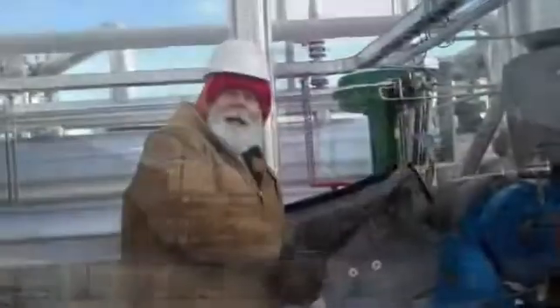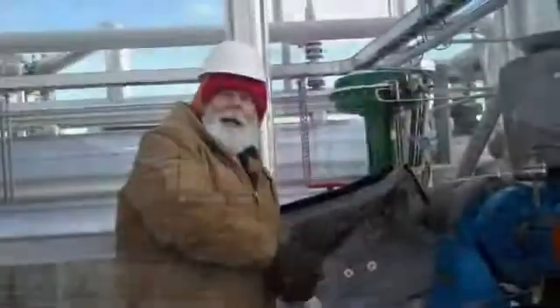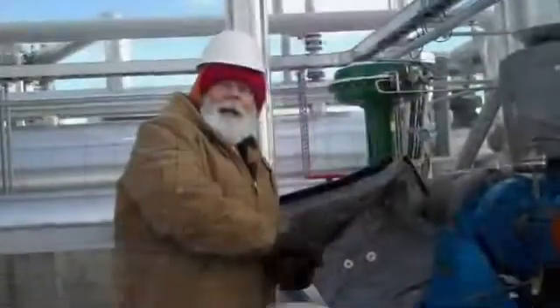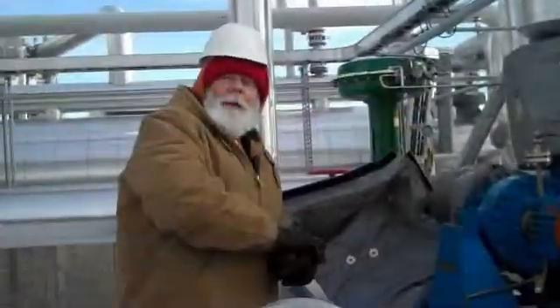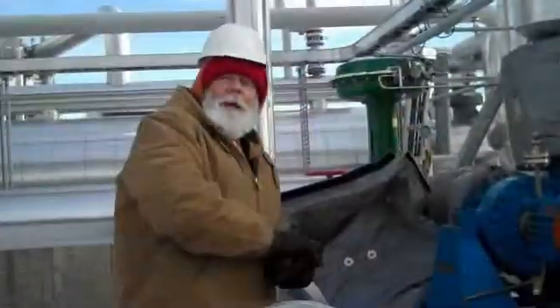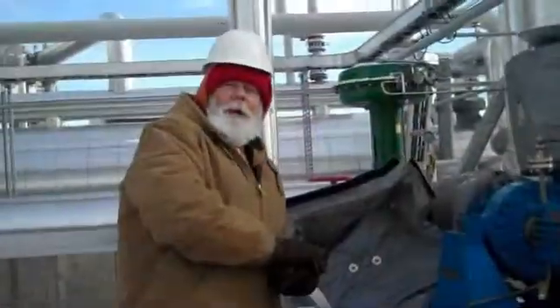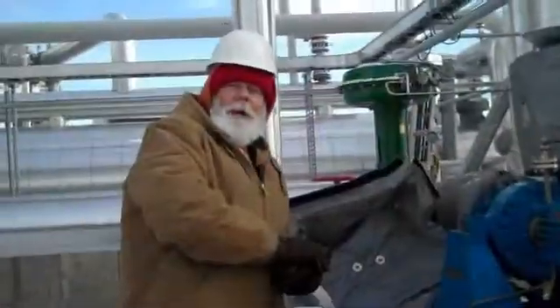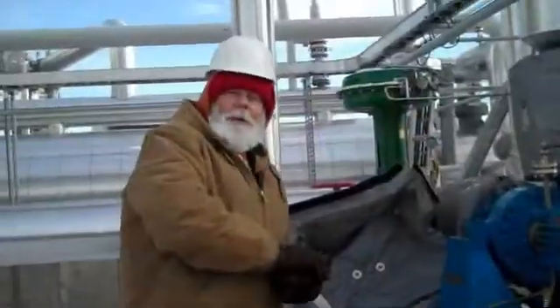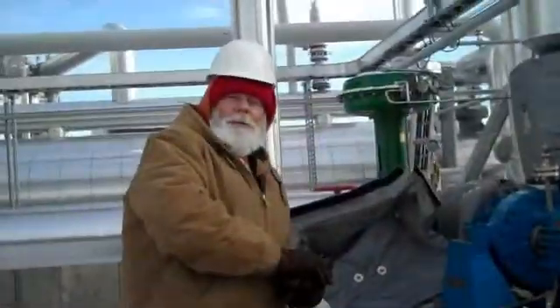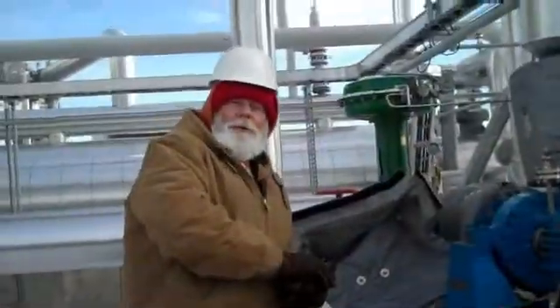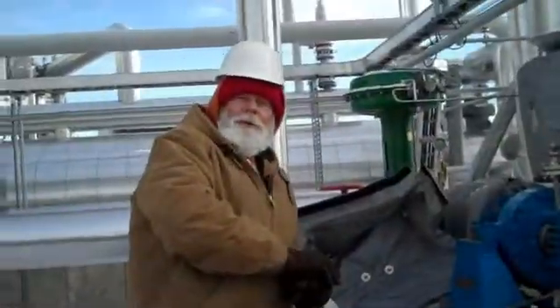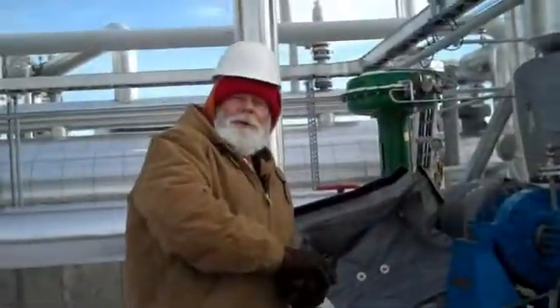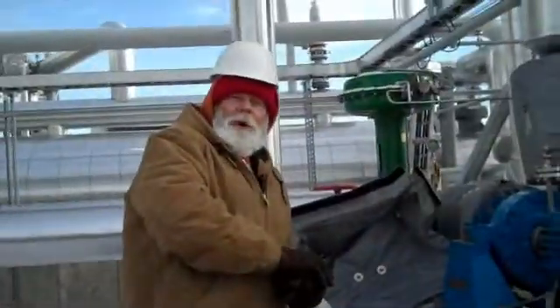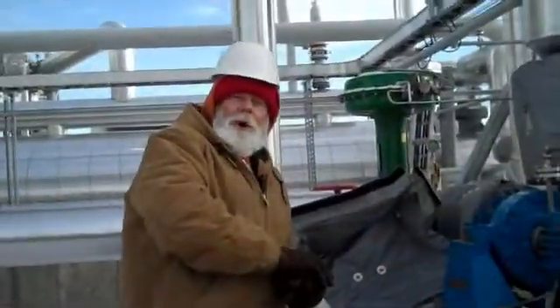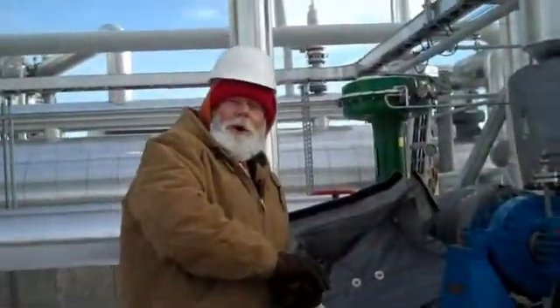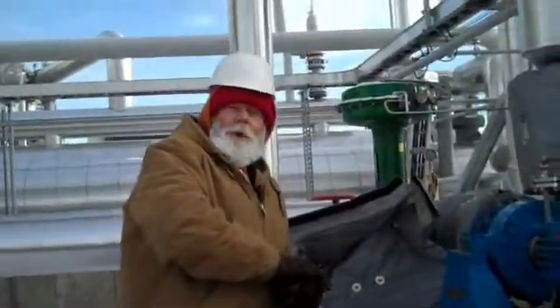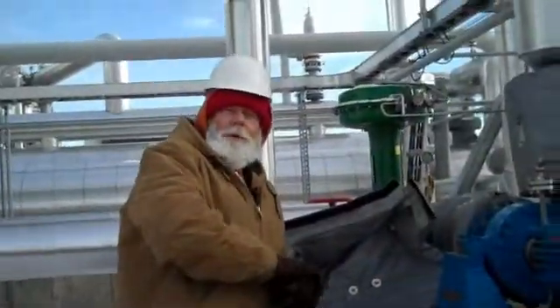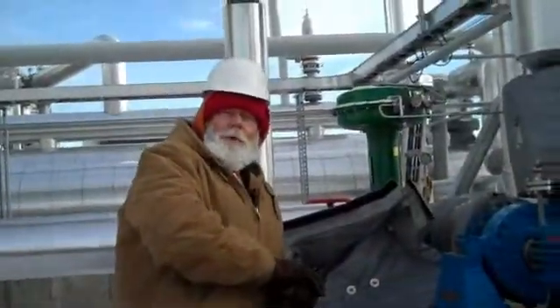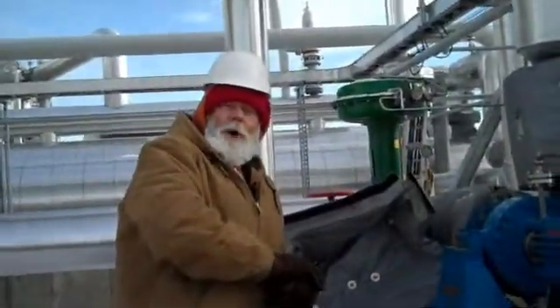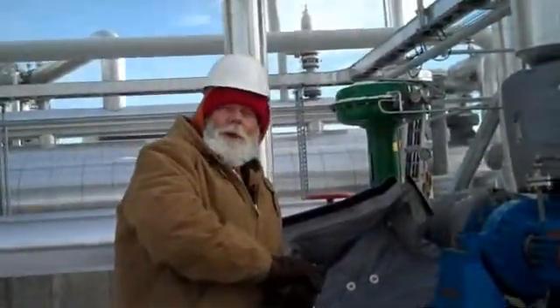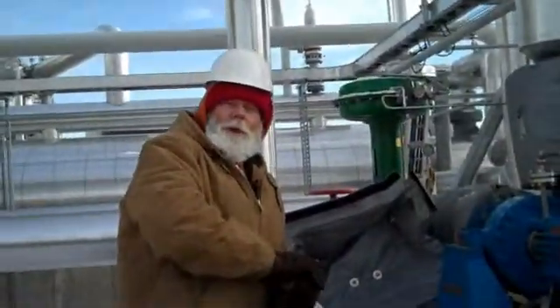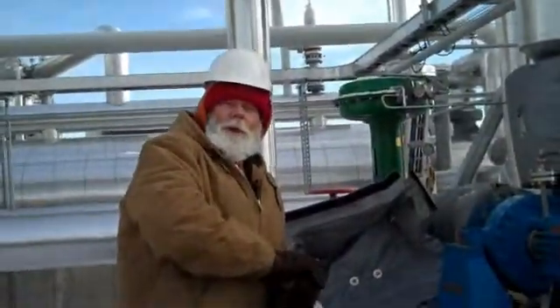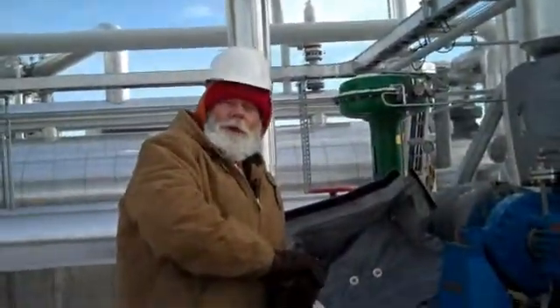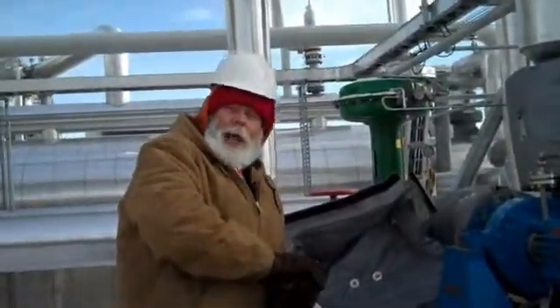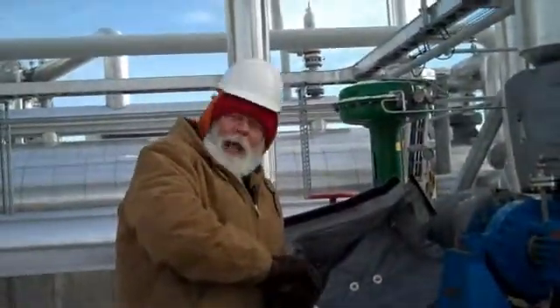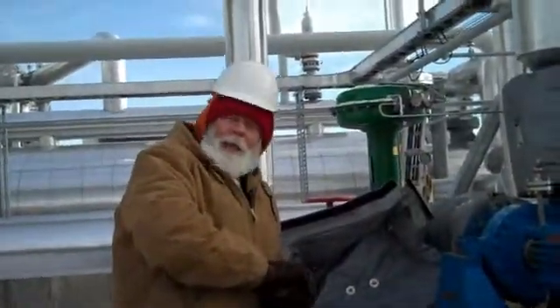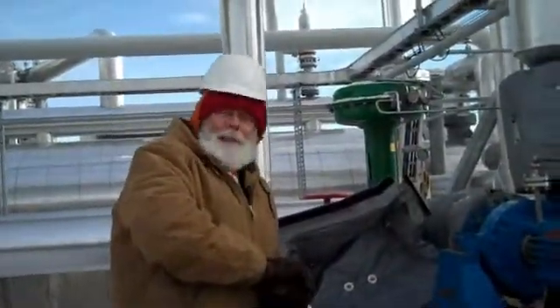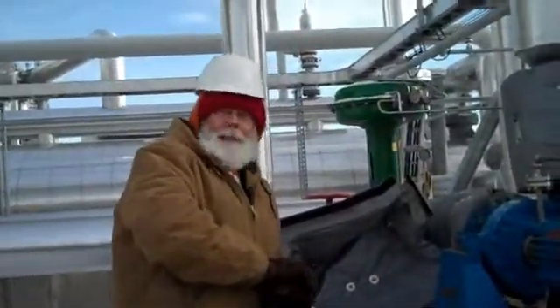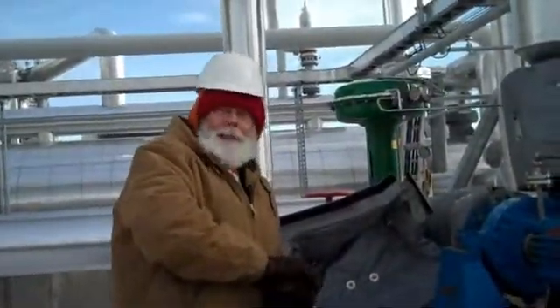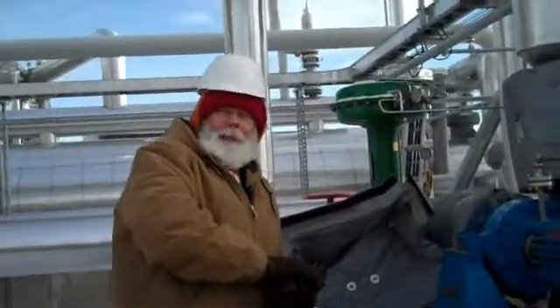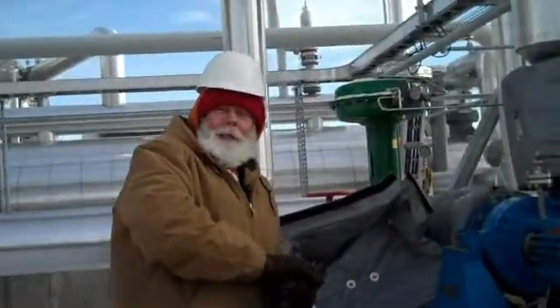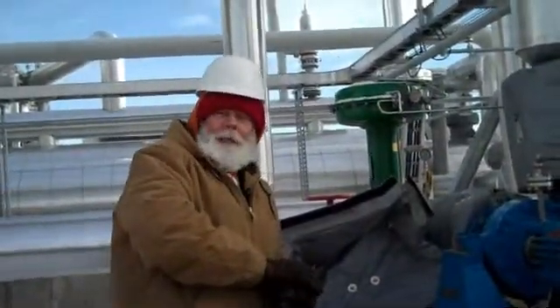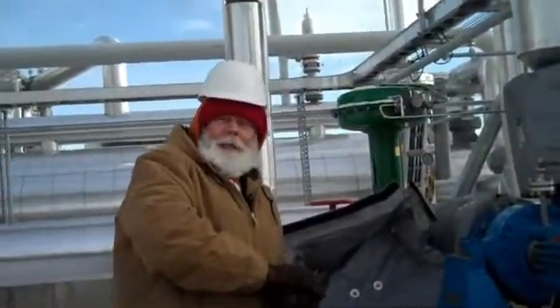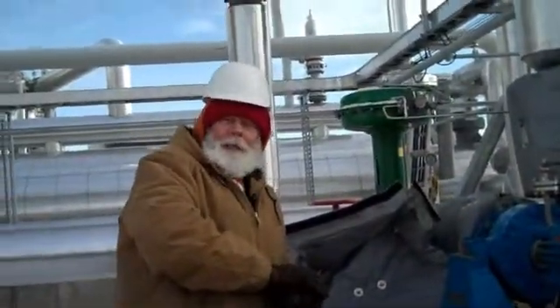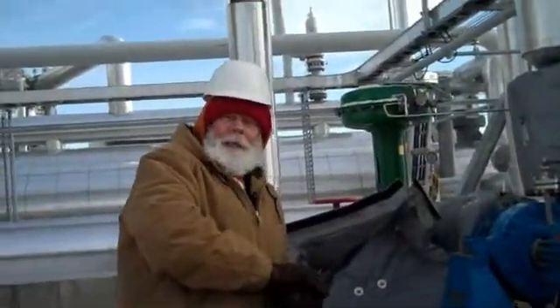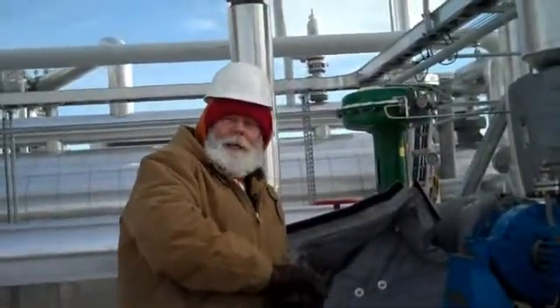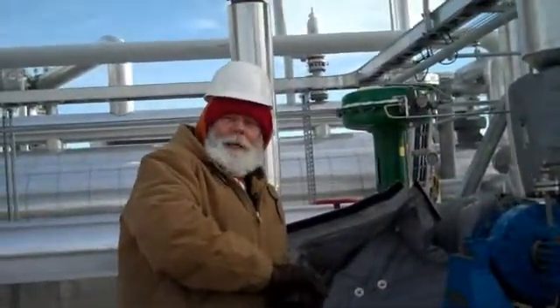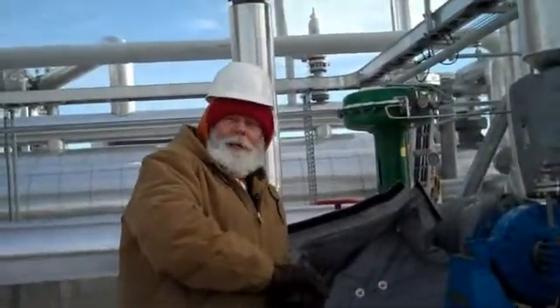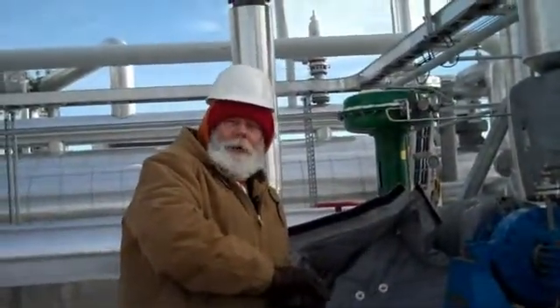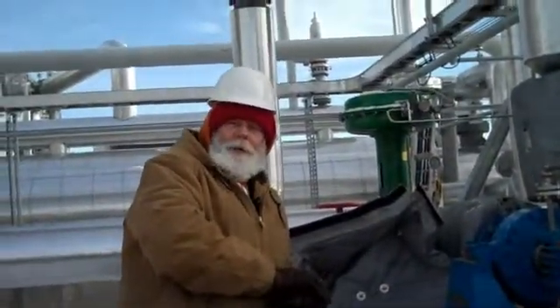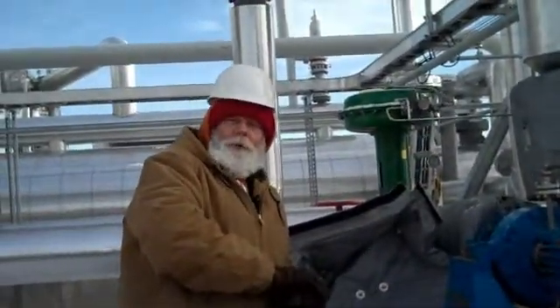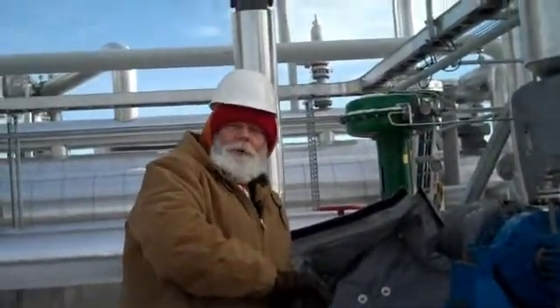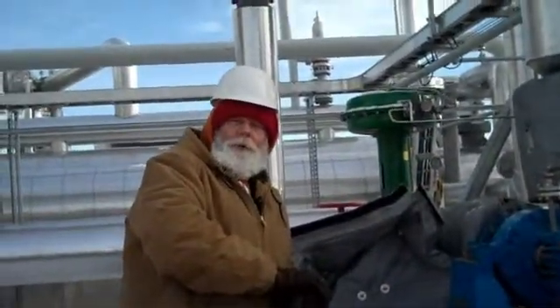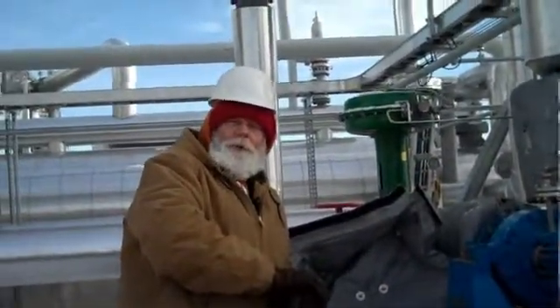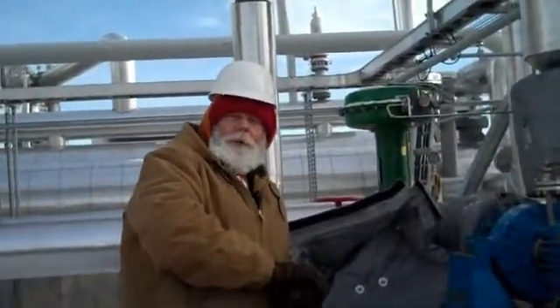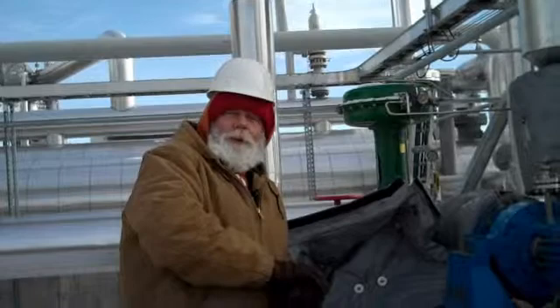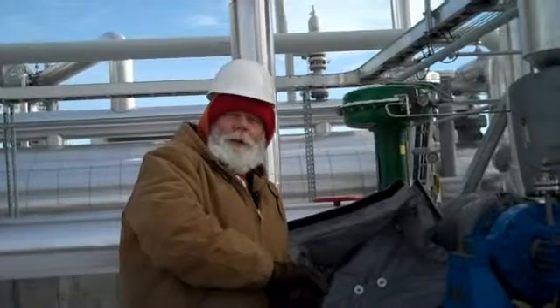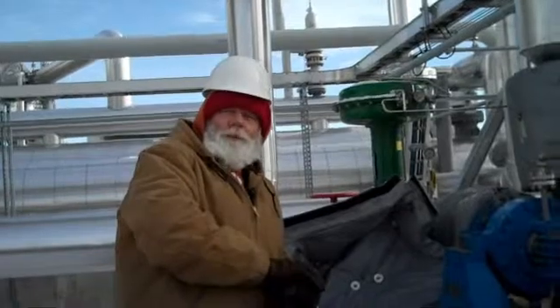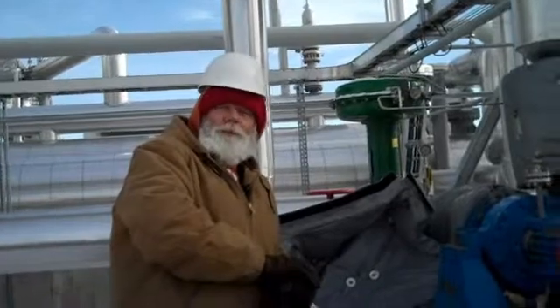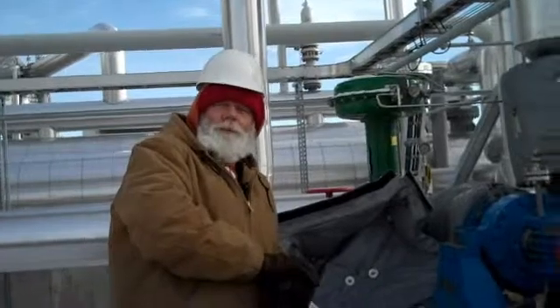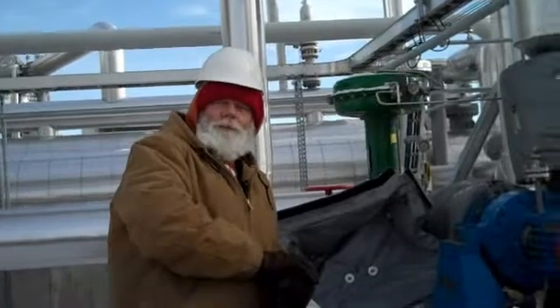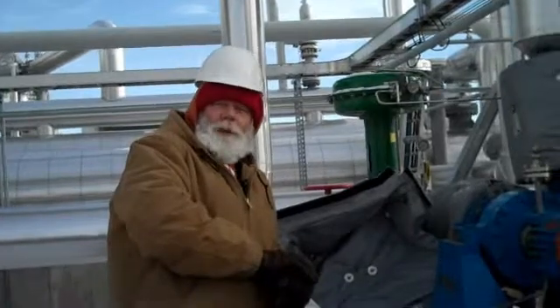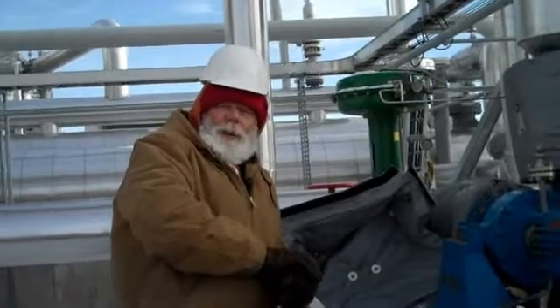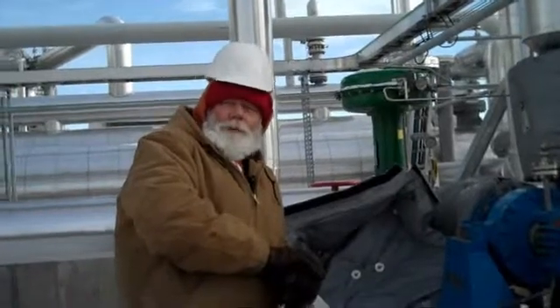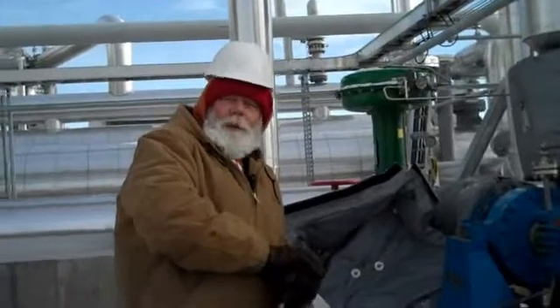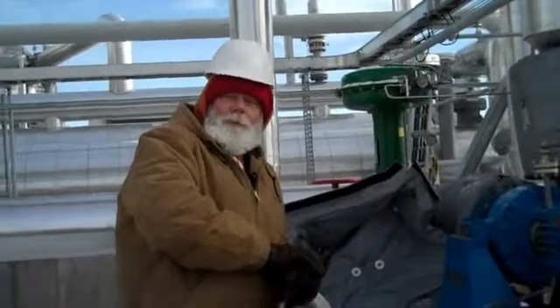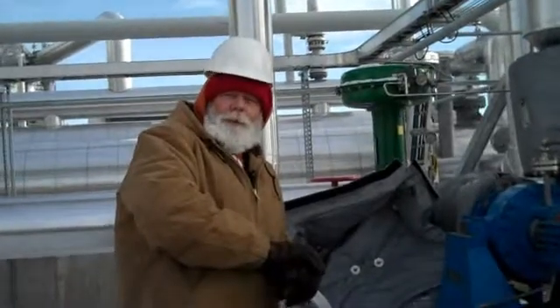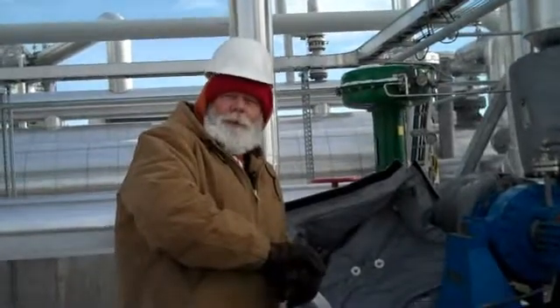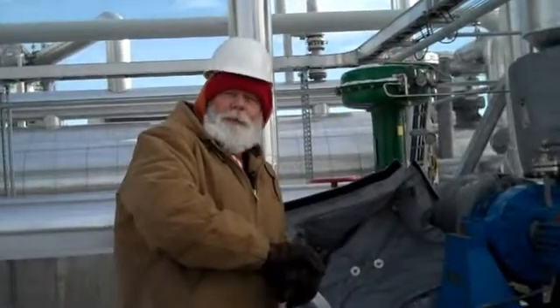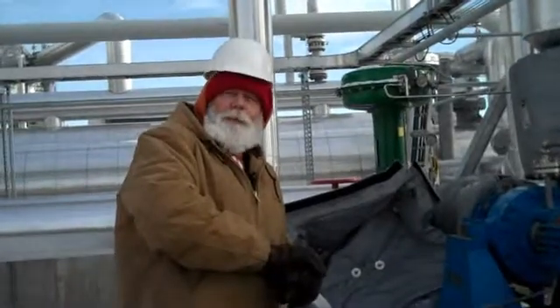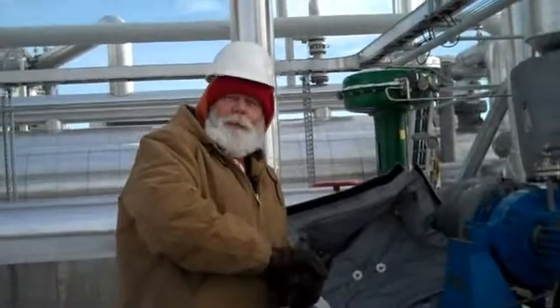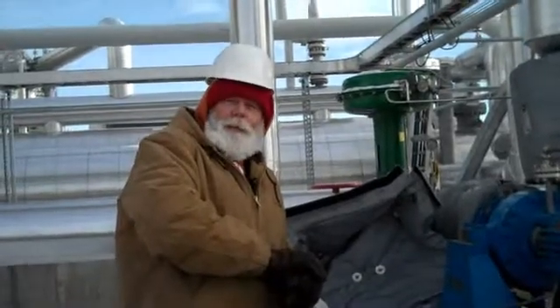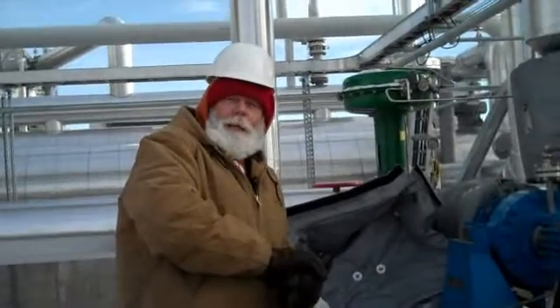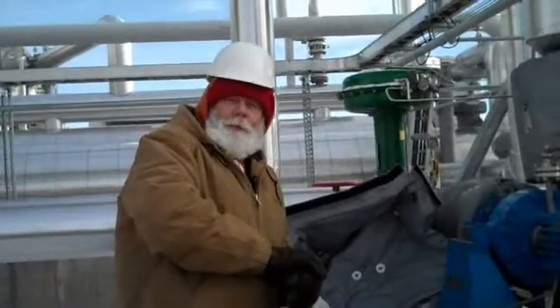And a Merry Christmas to all and to all a good night. And all you utility users, have a fun time.